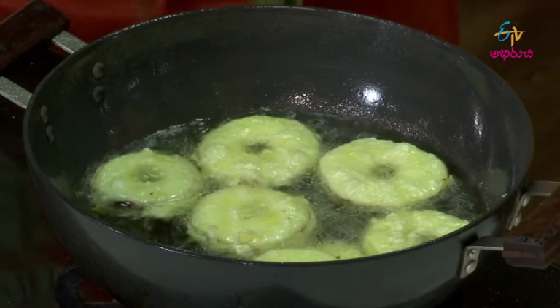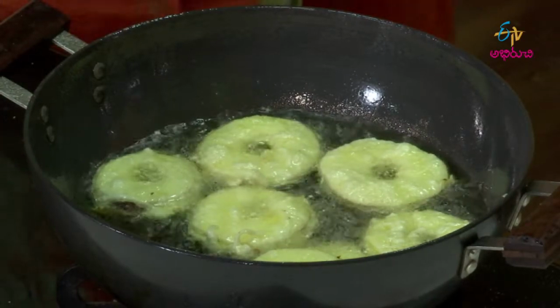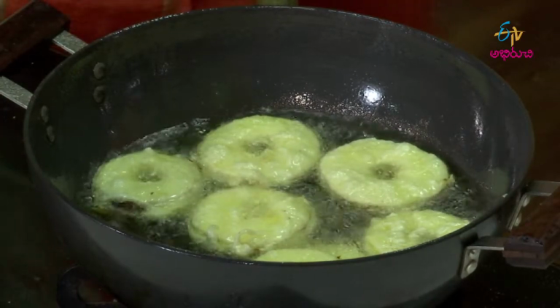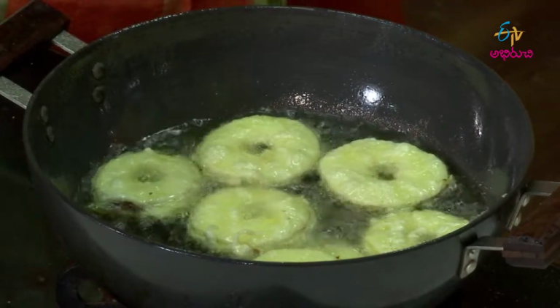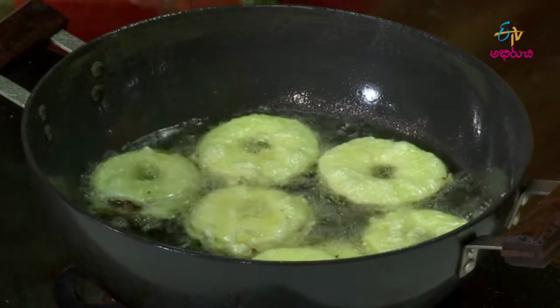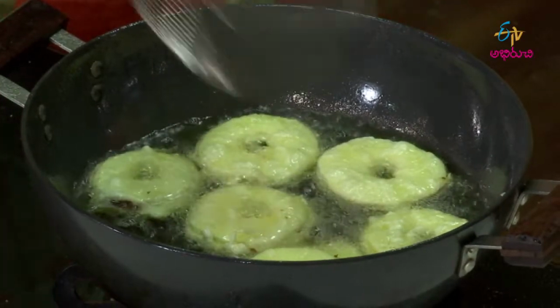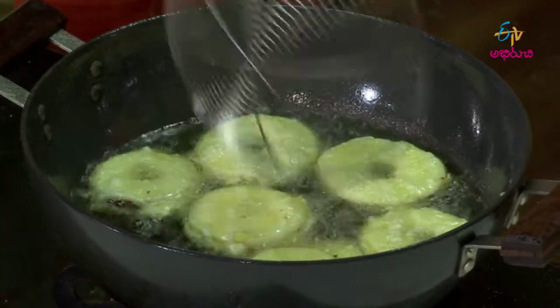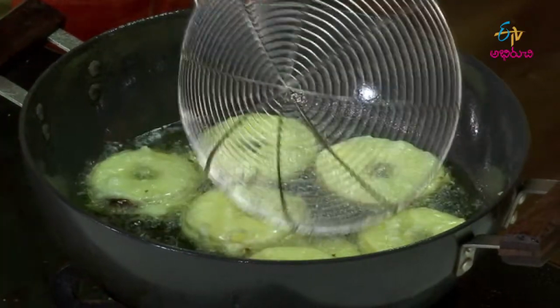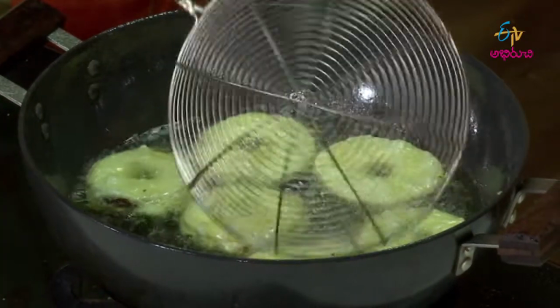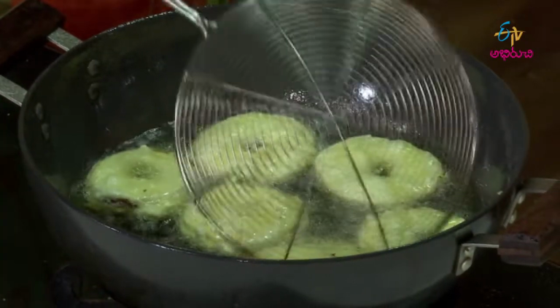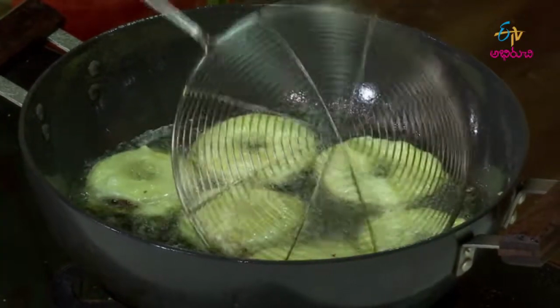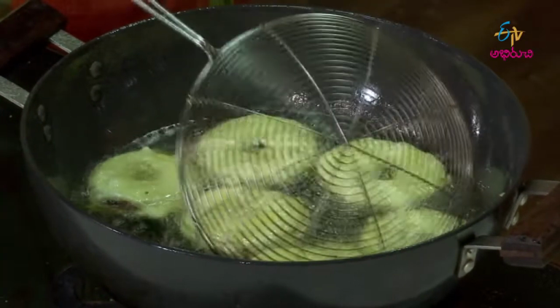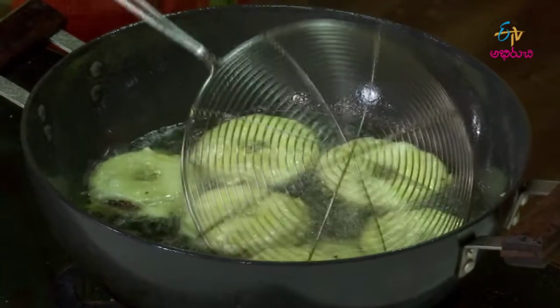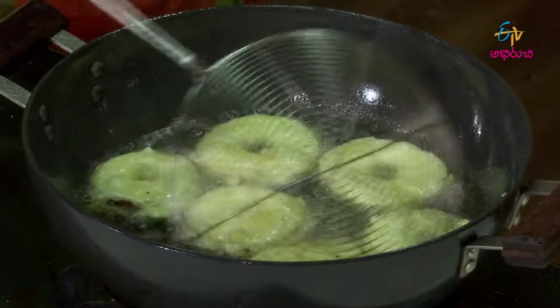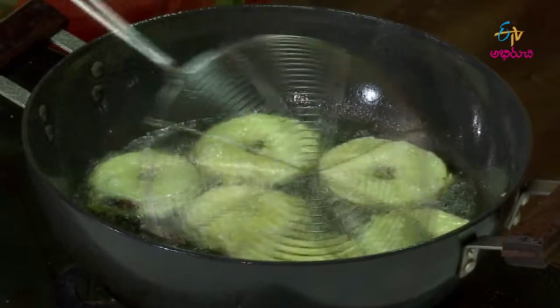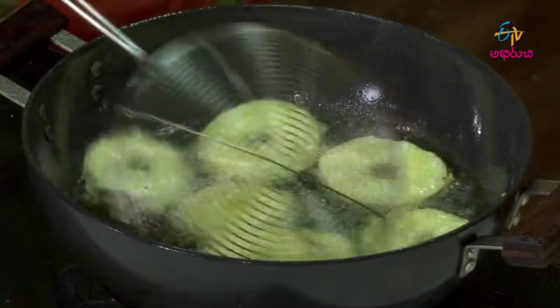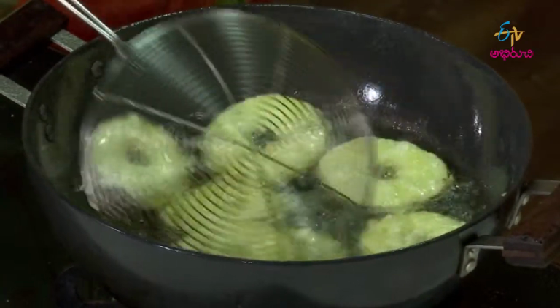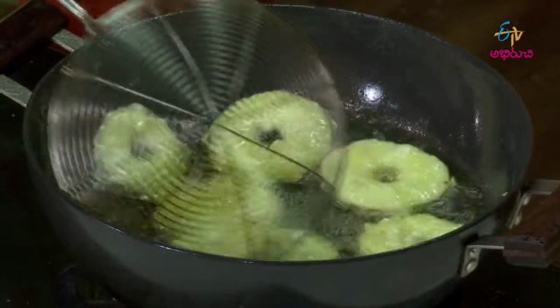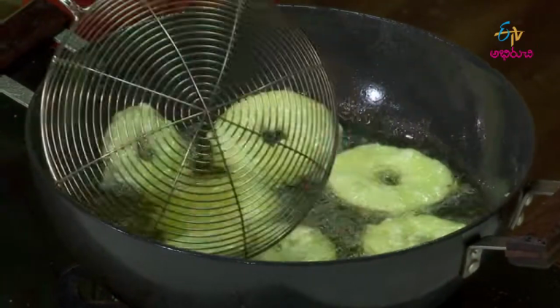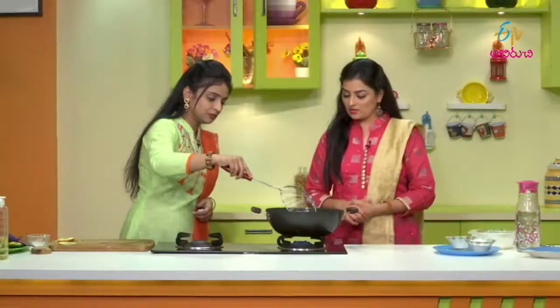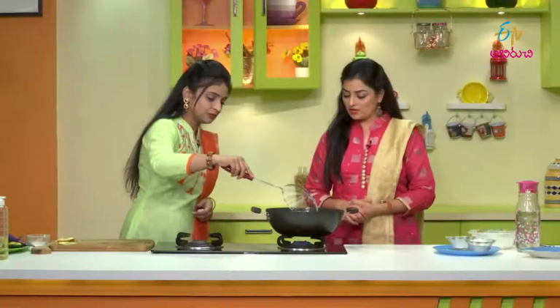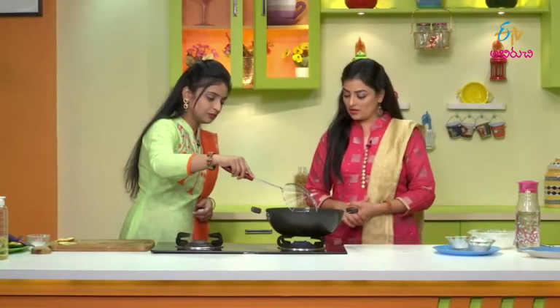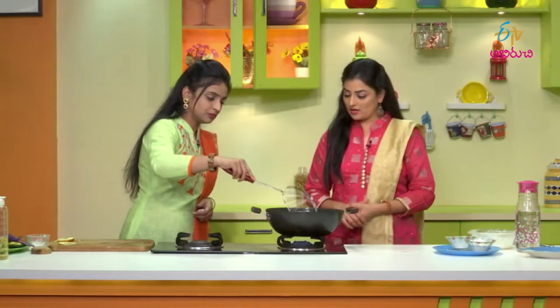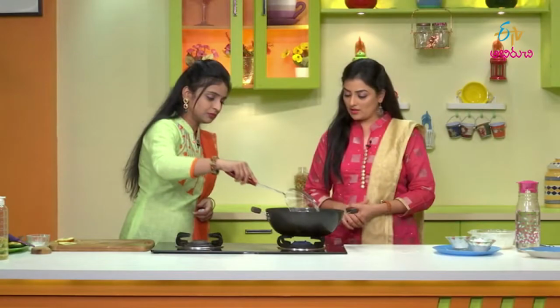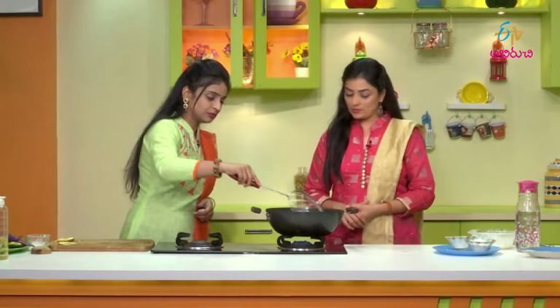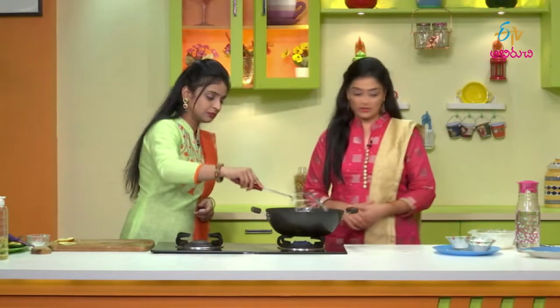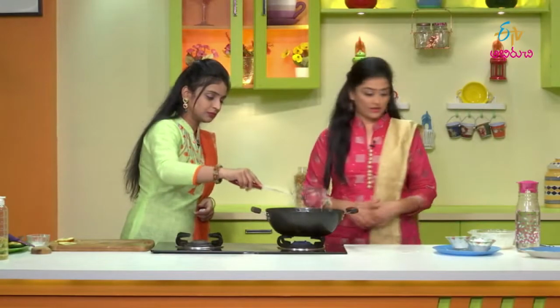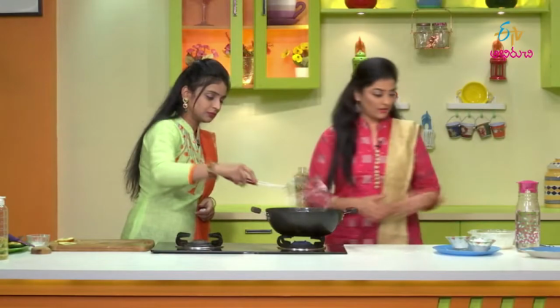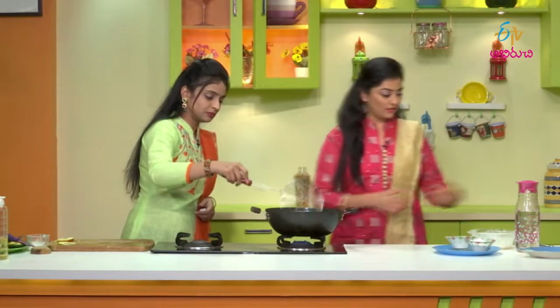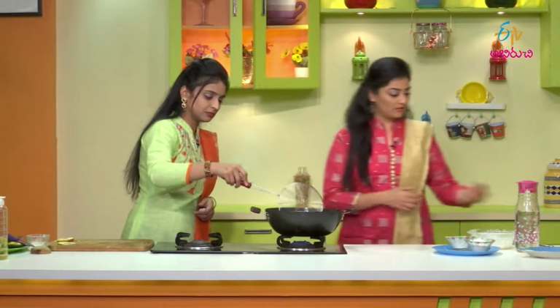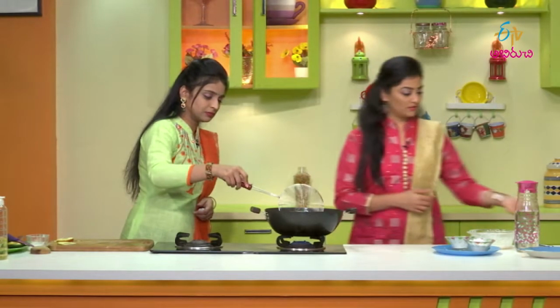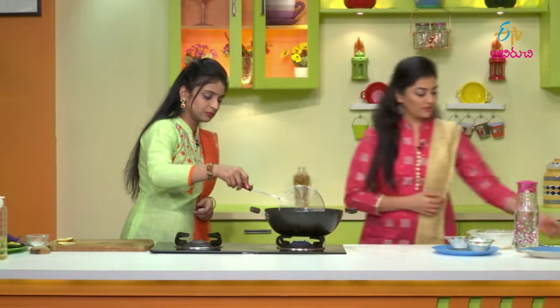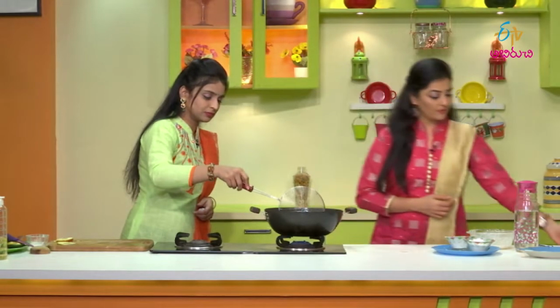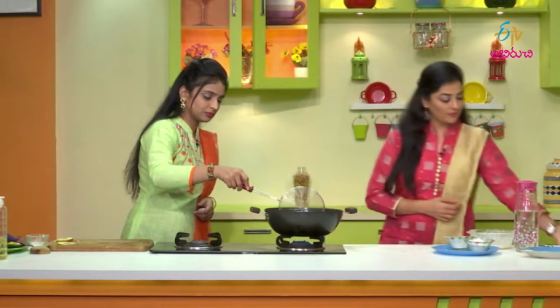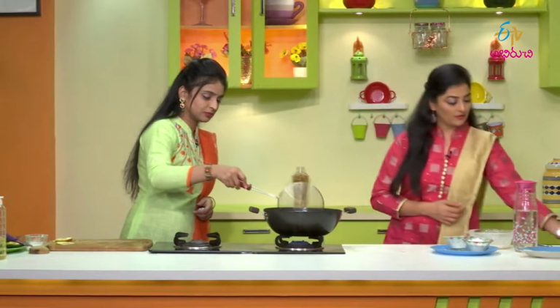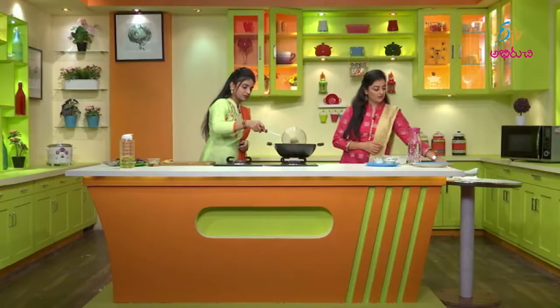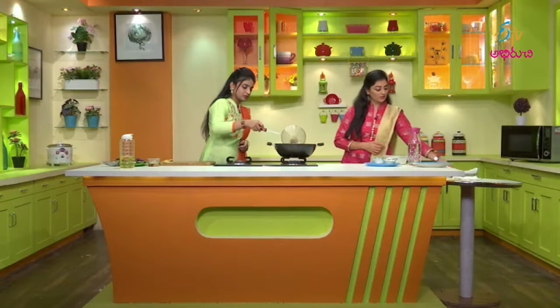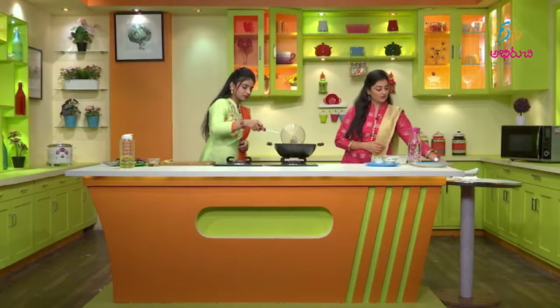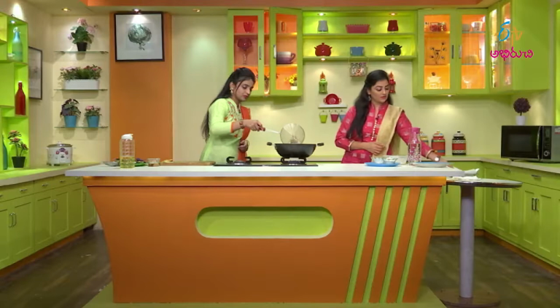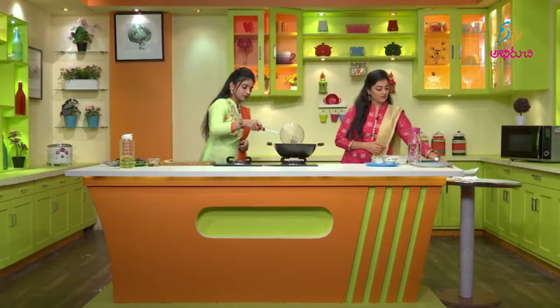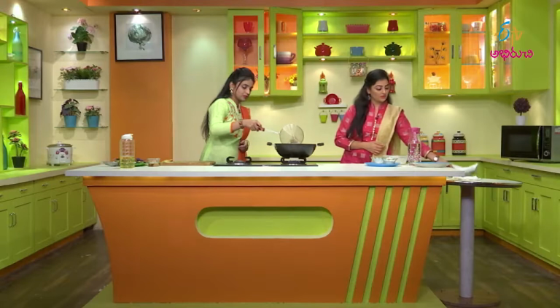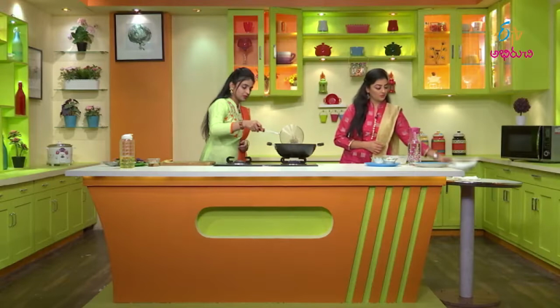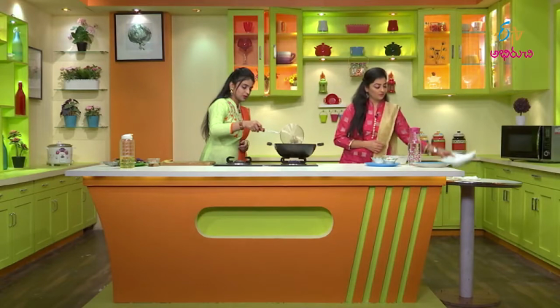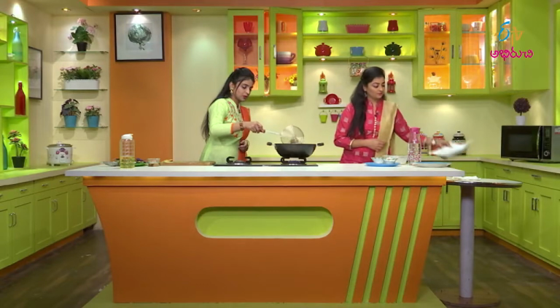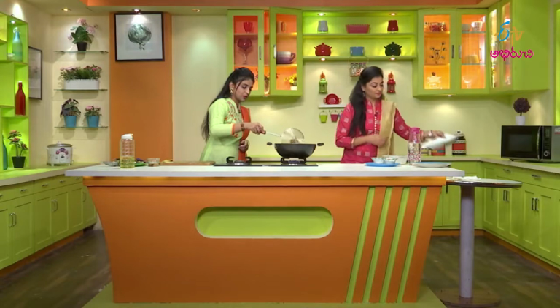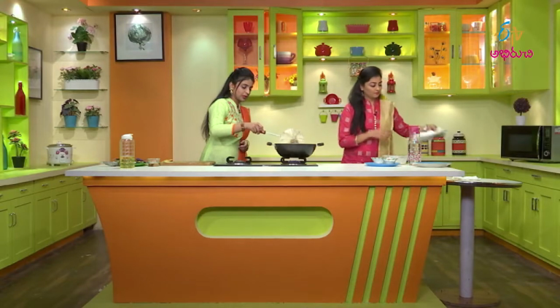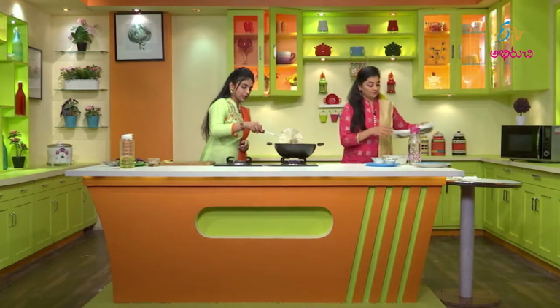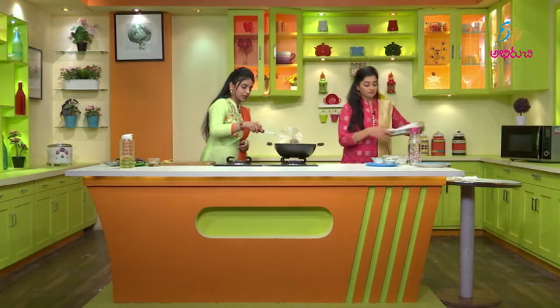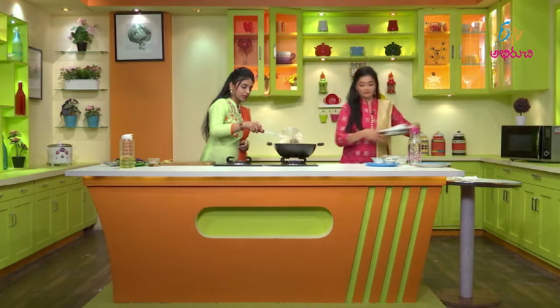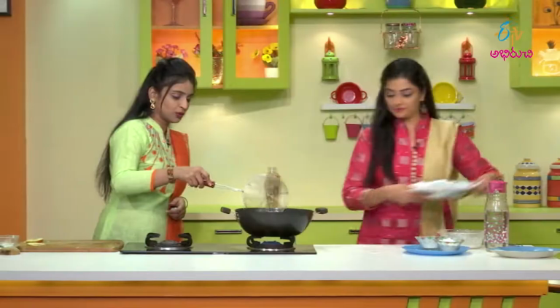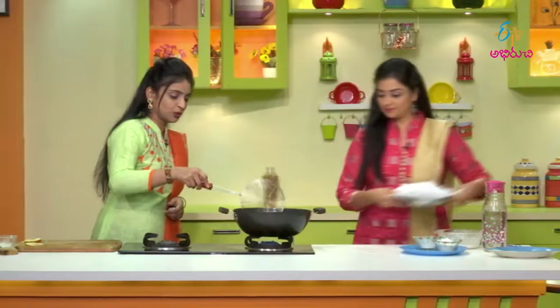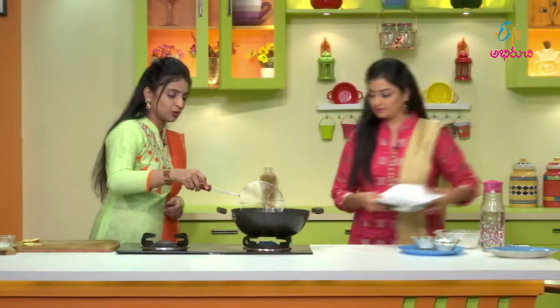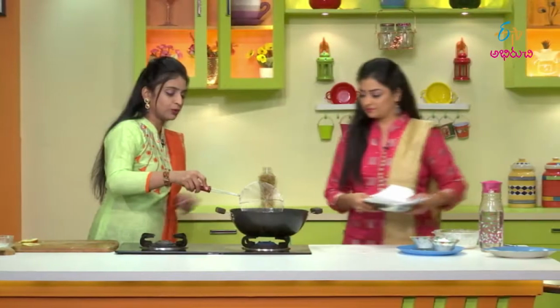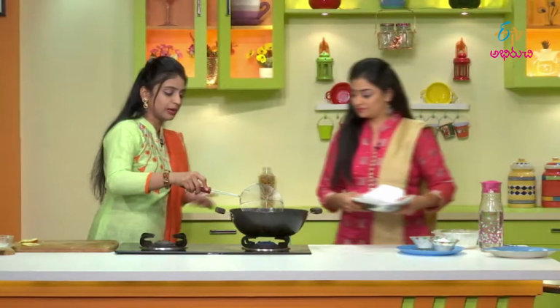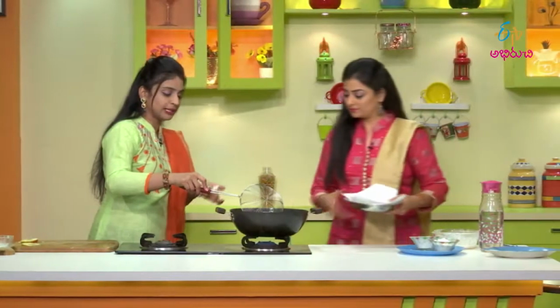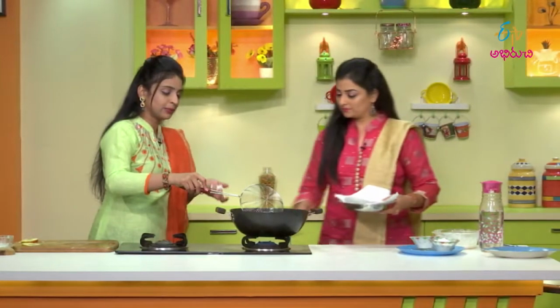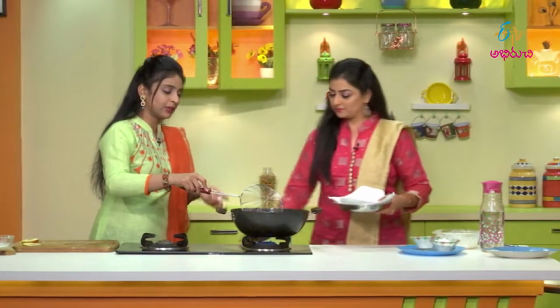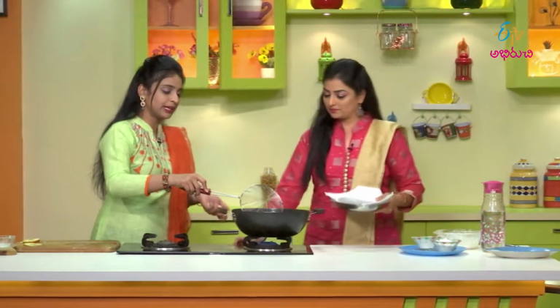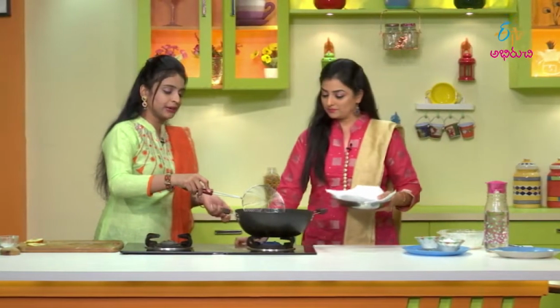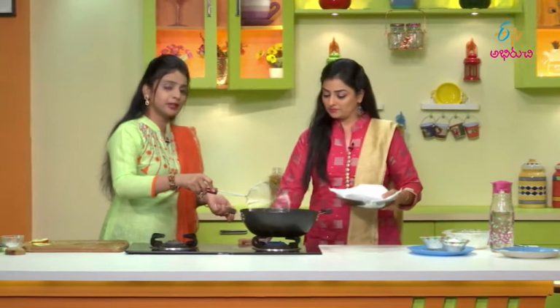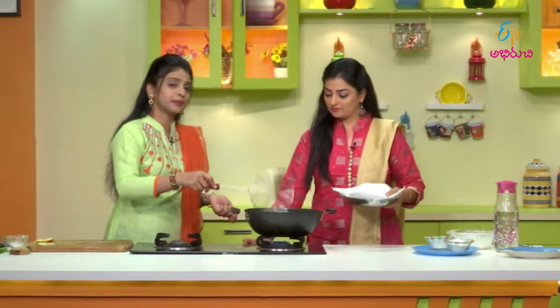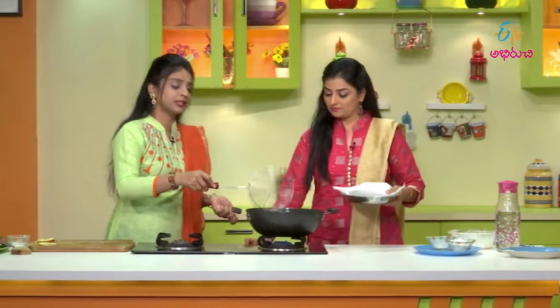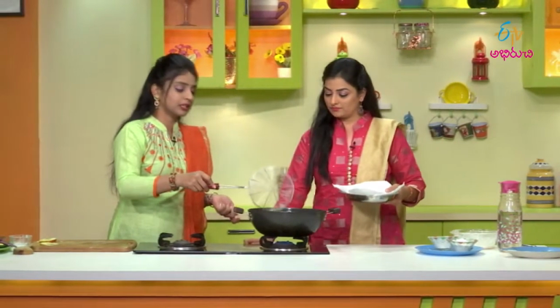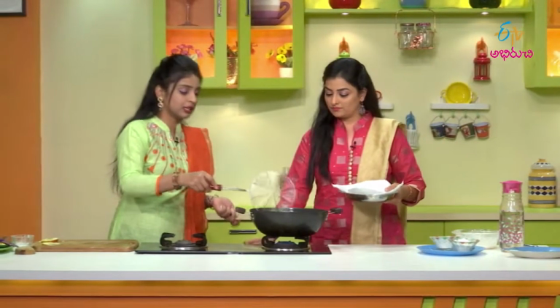We'll cut it on the serving plate. So it's a nice color.